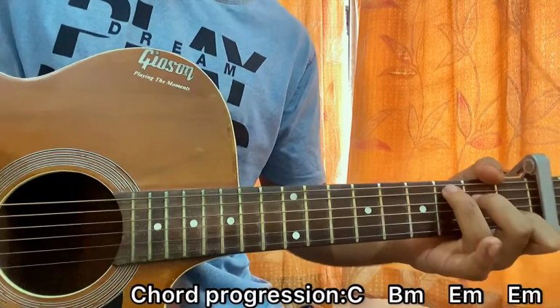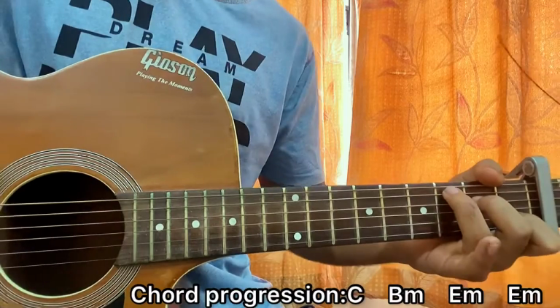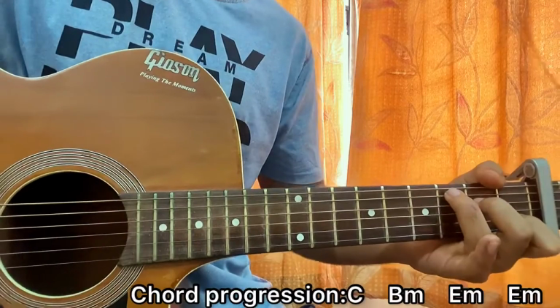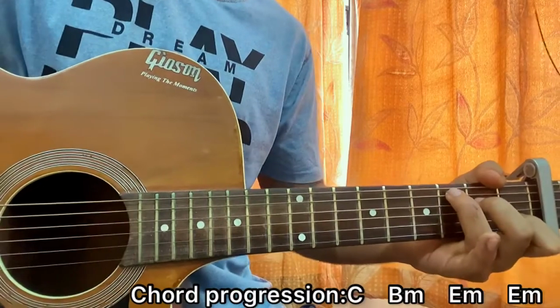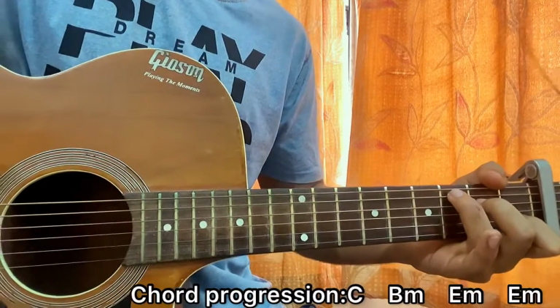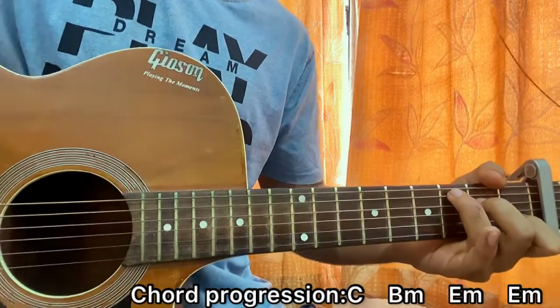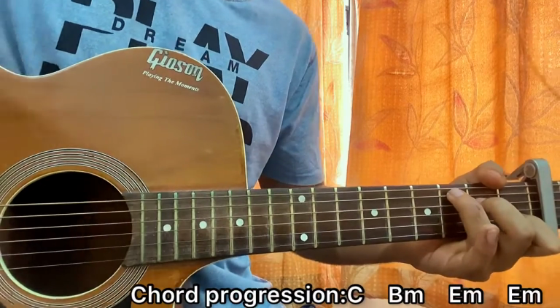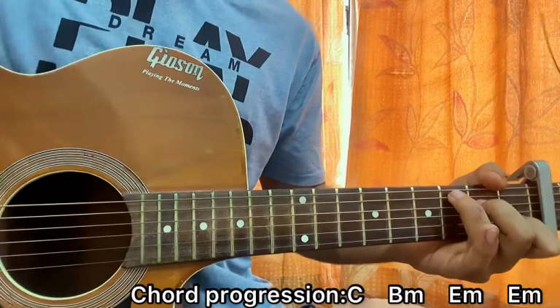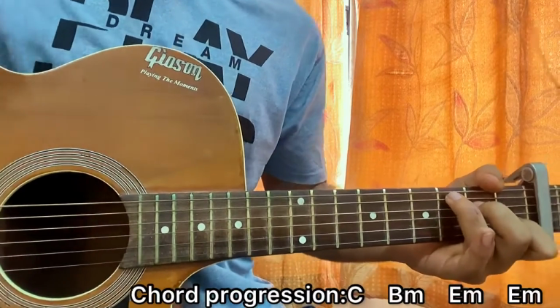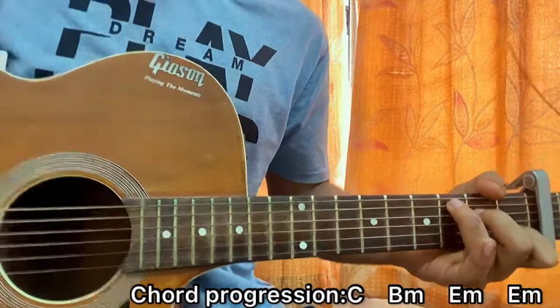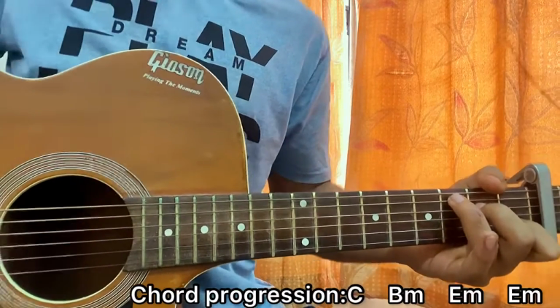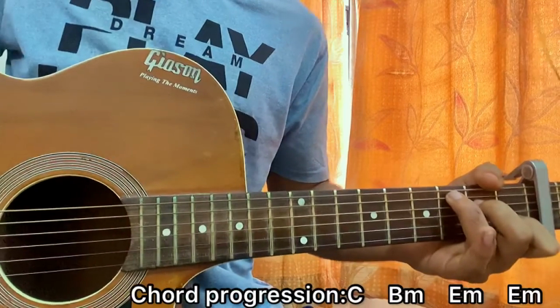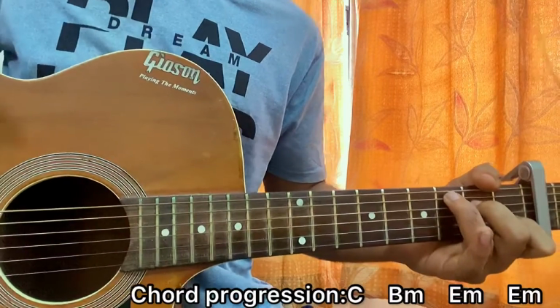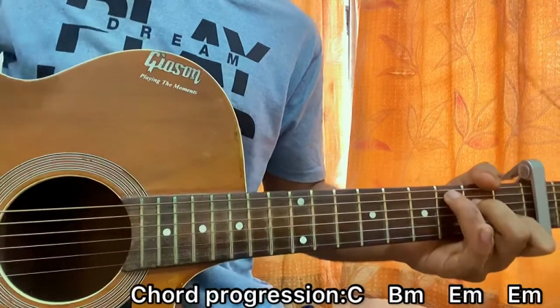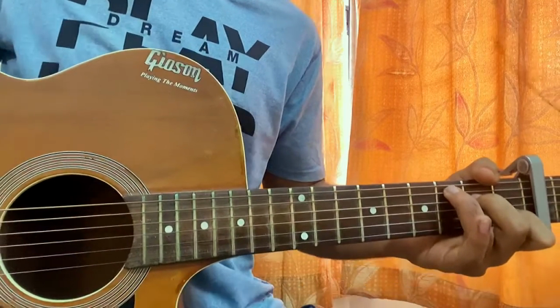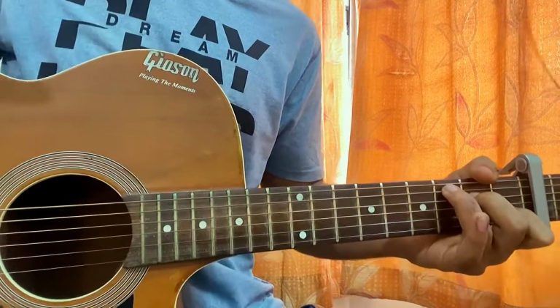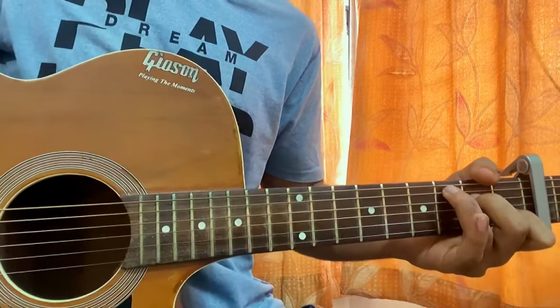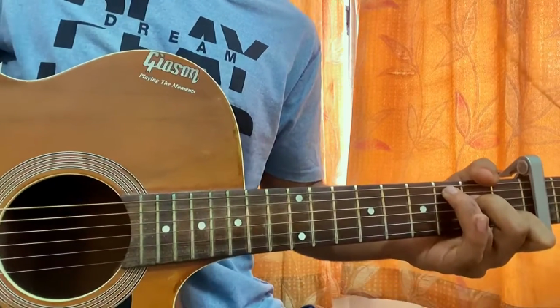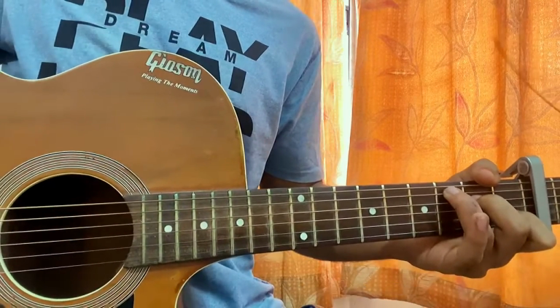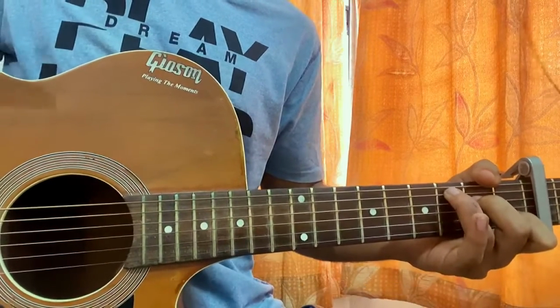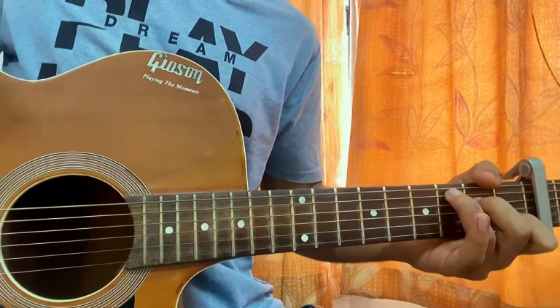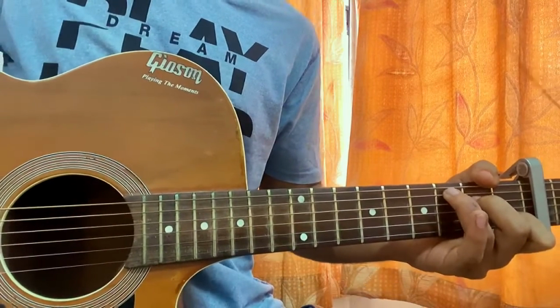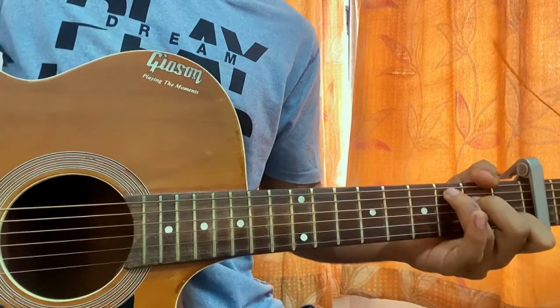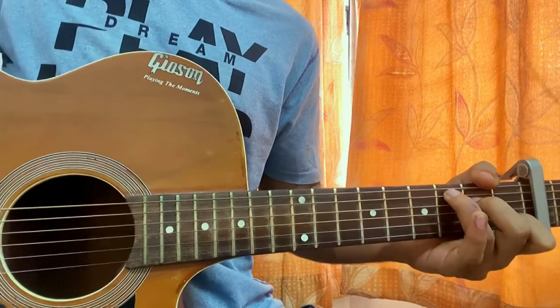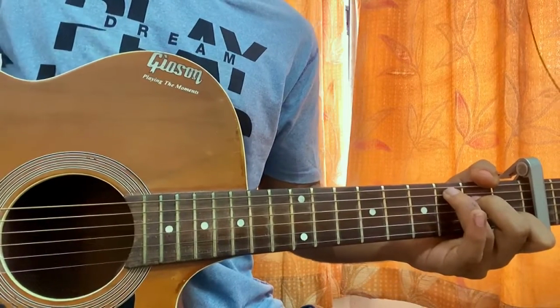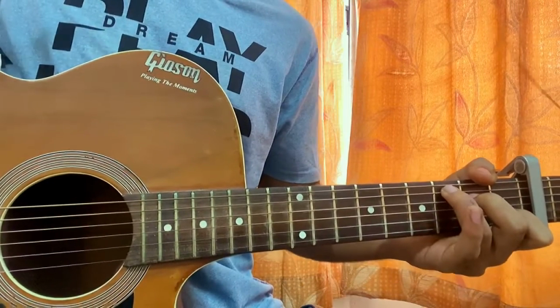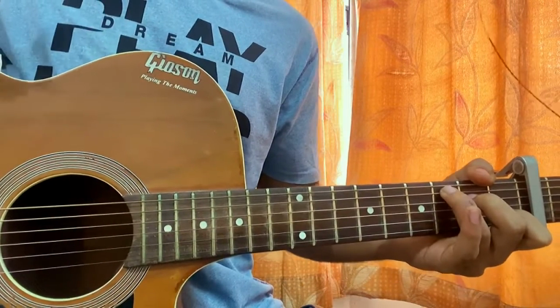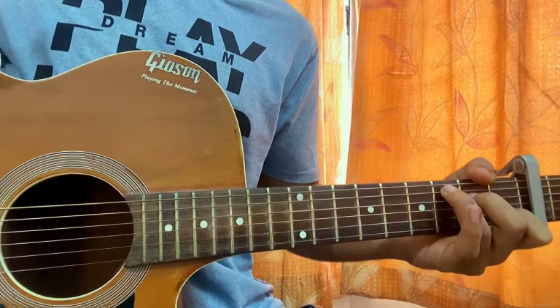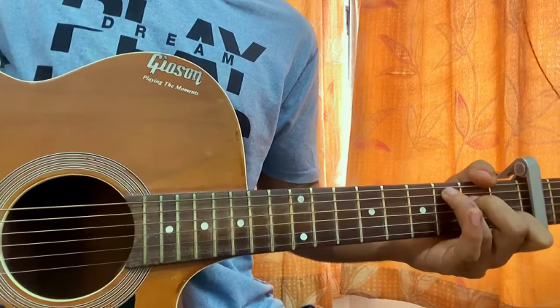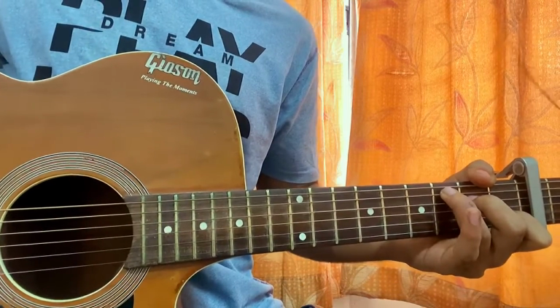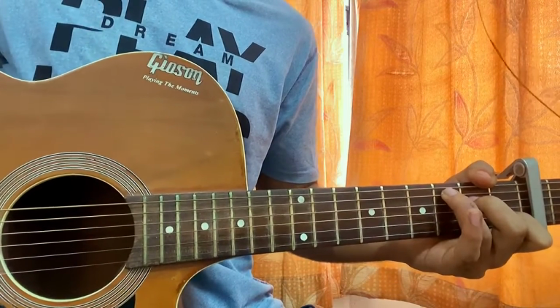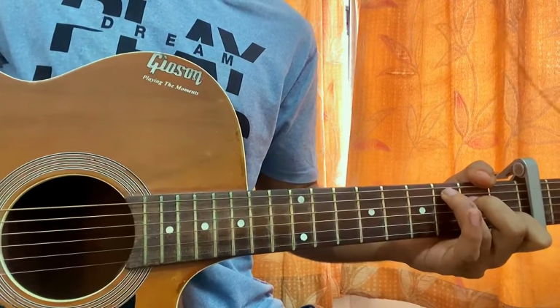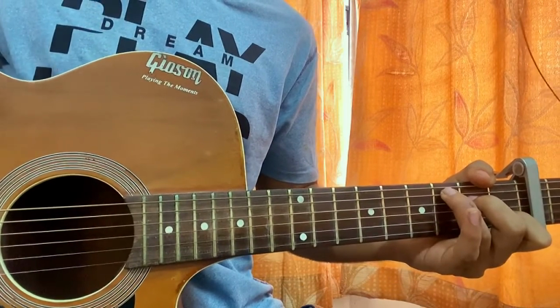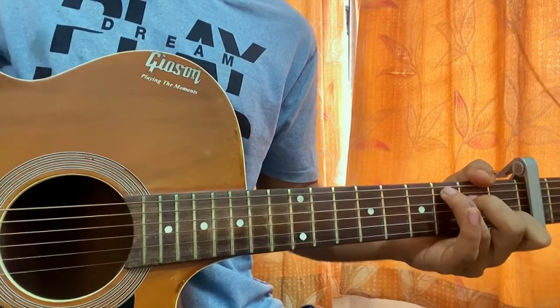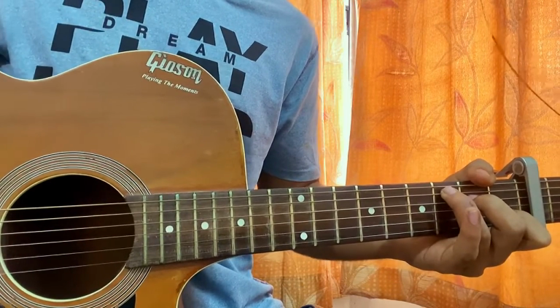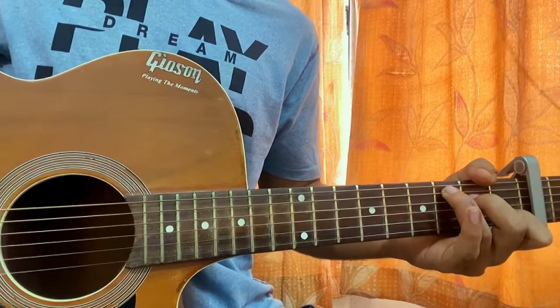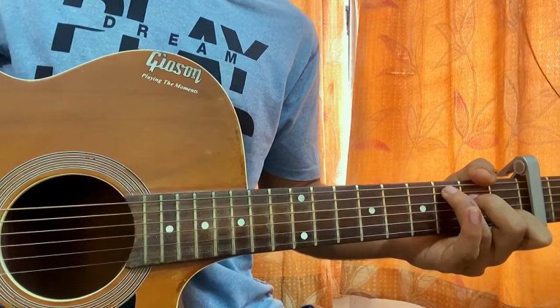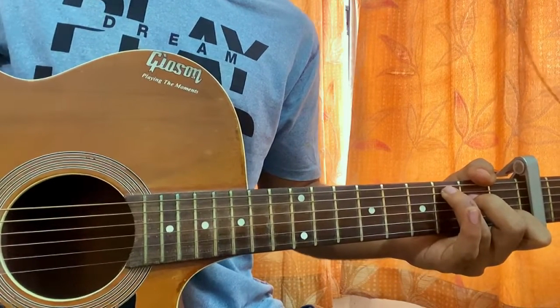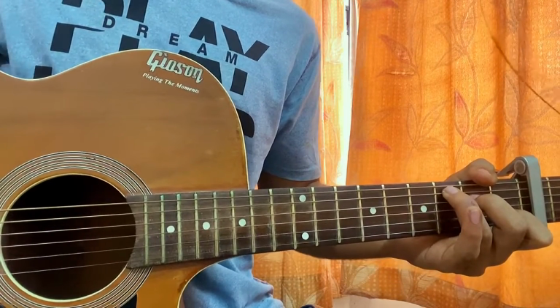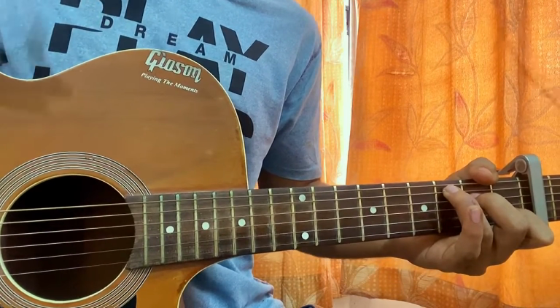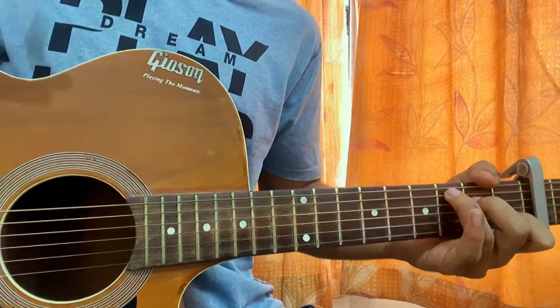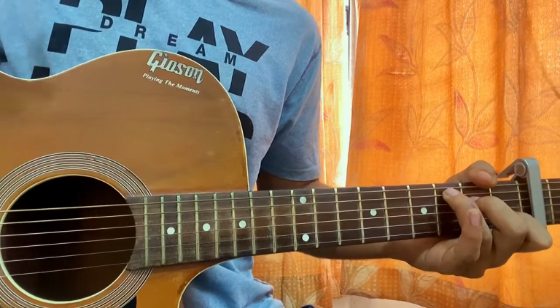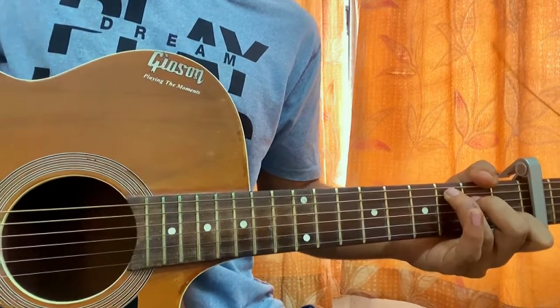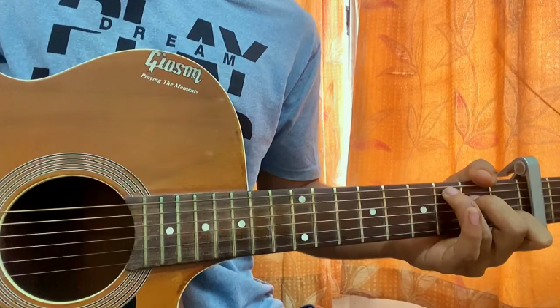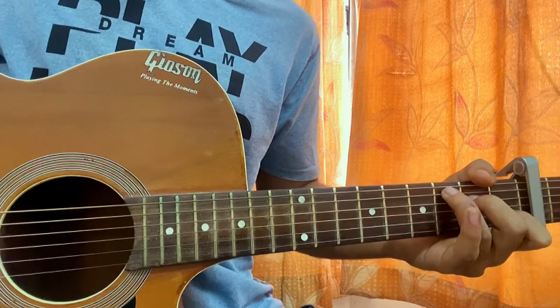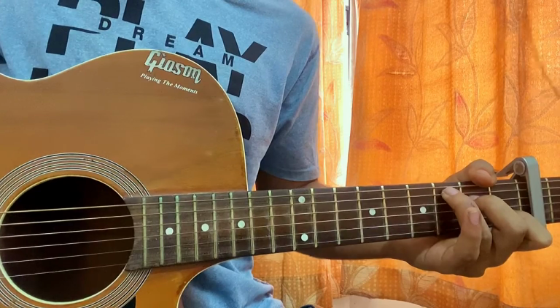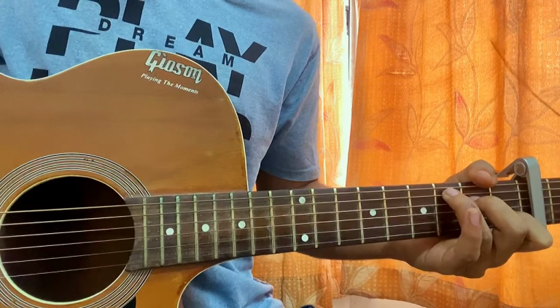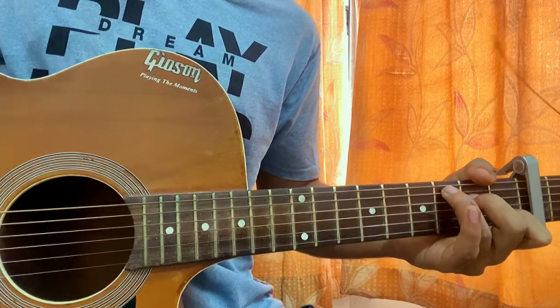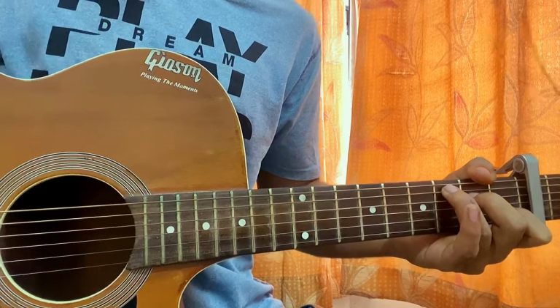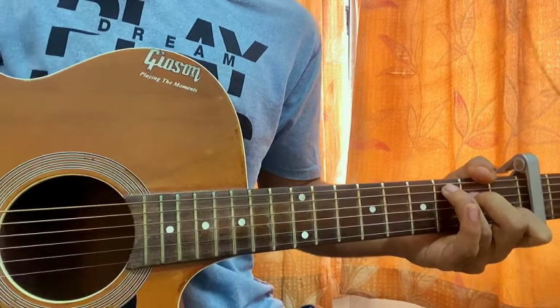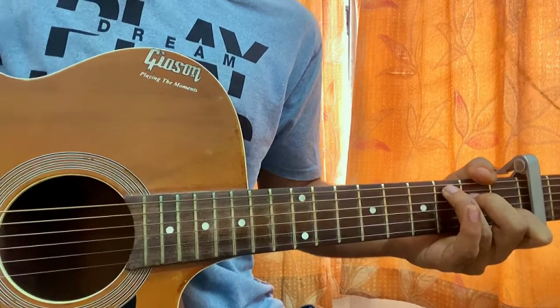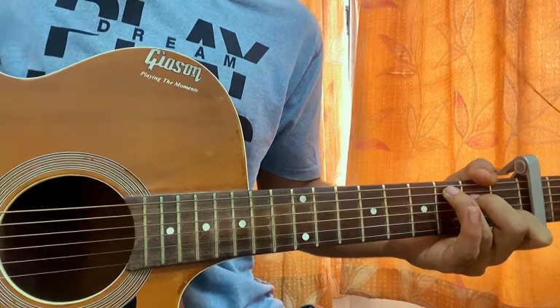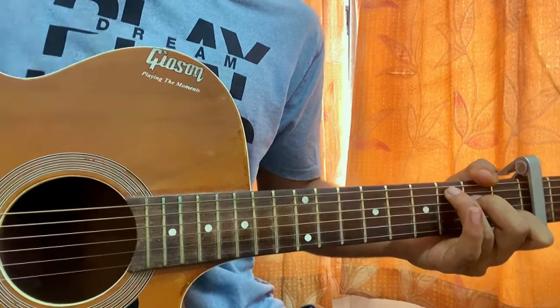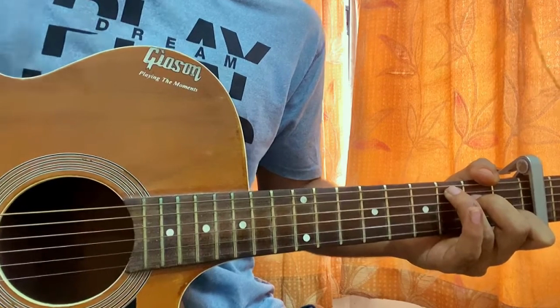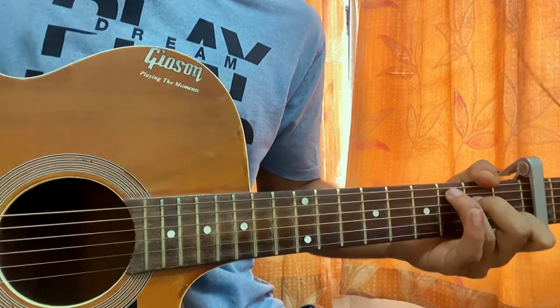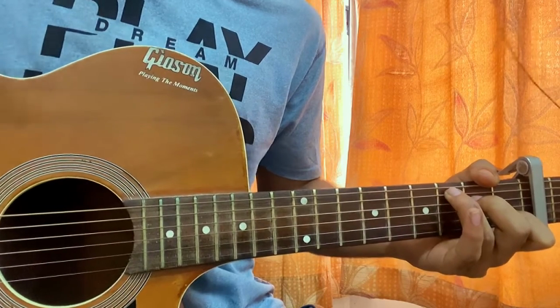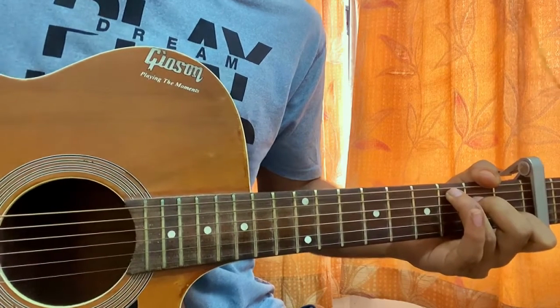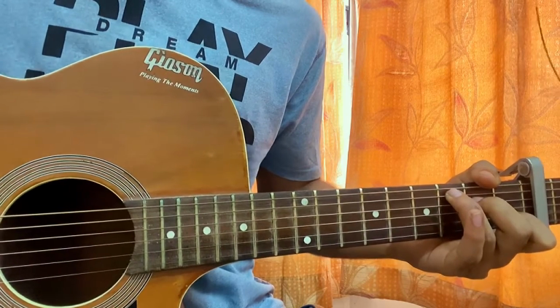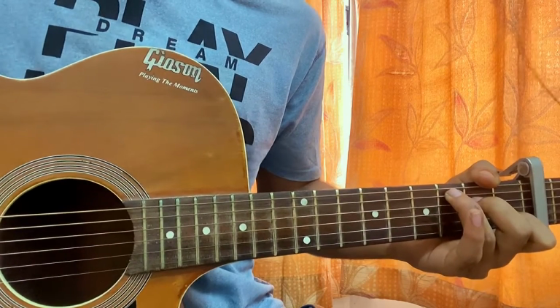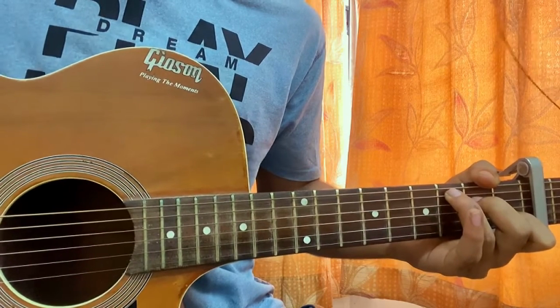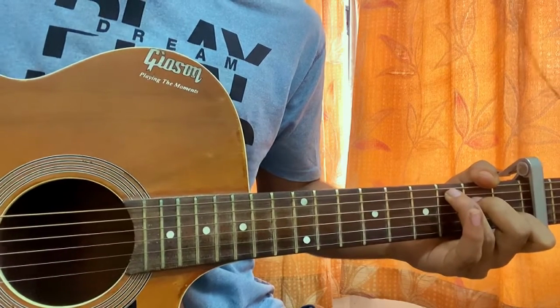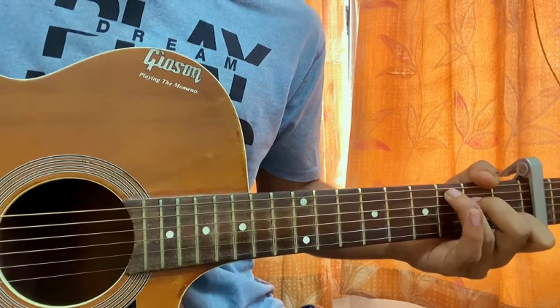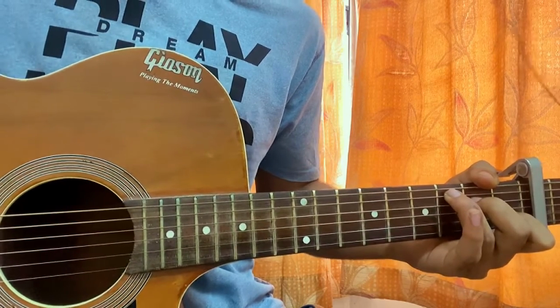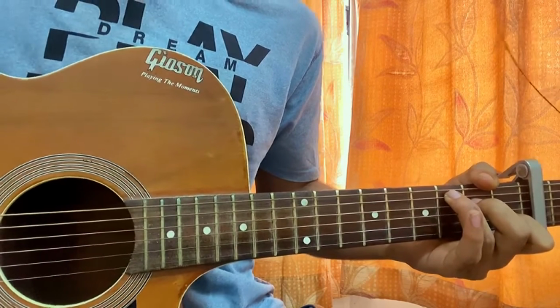That's how you play this song. I hope the video was helpful — let me know what other songs you want to learn. Do subscribe, it means a lot, and I'll see you guys in the next video.